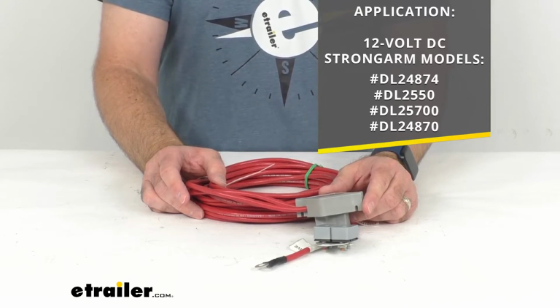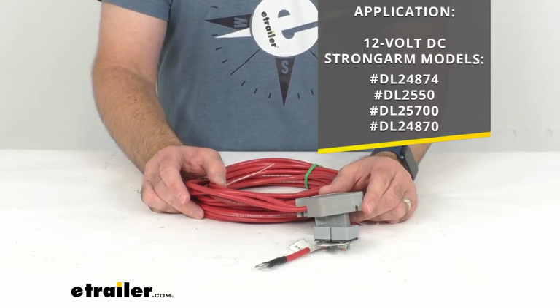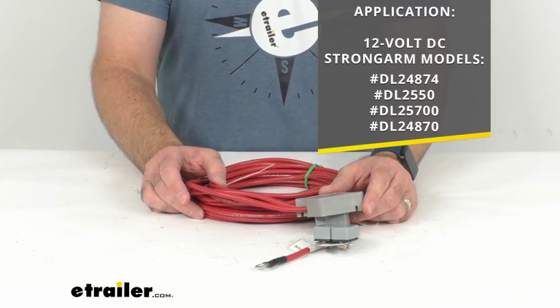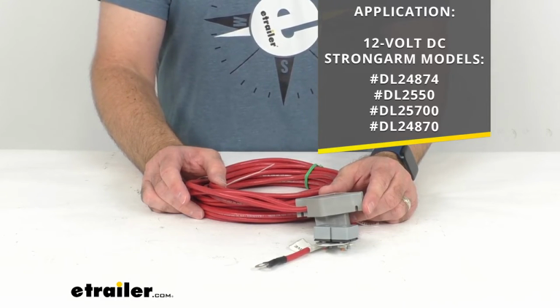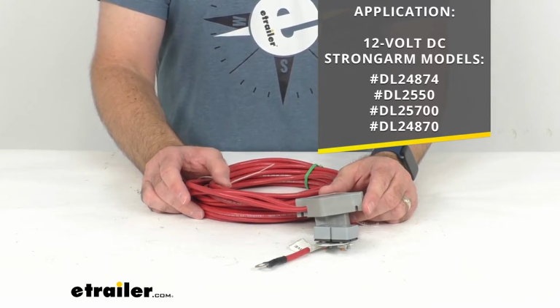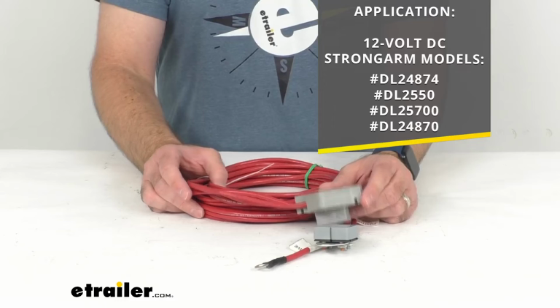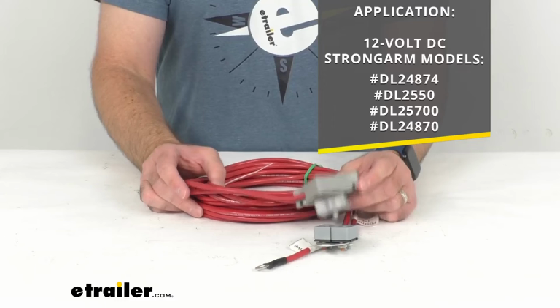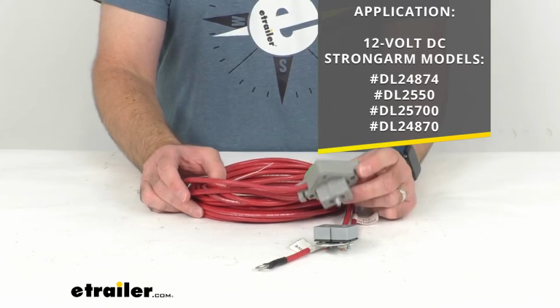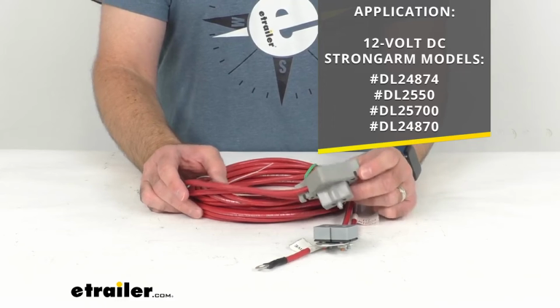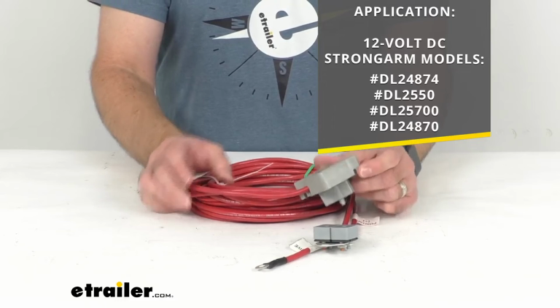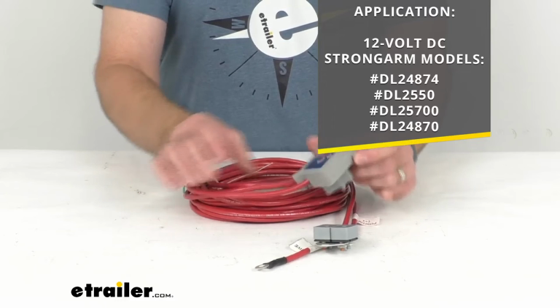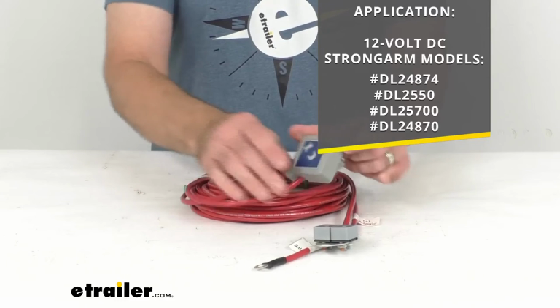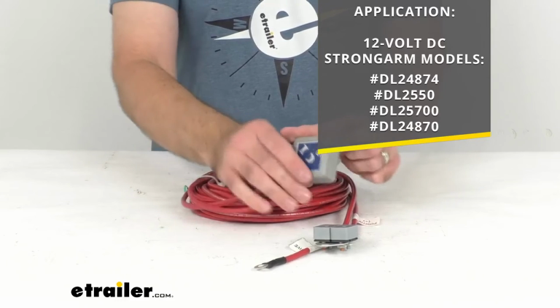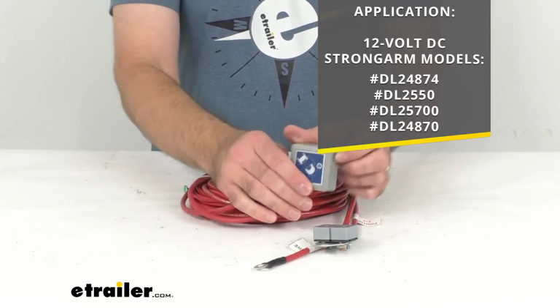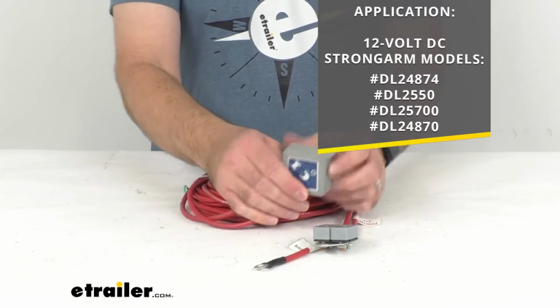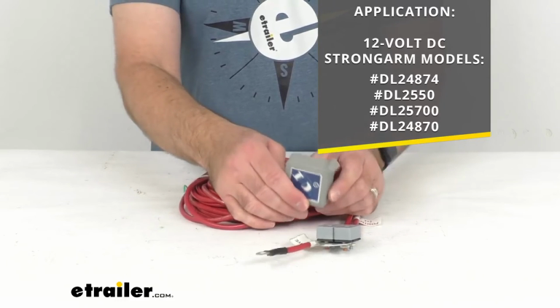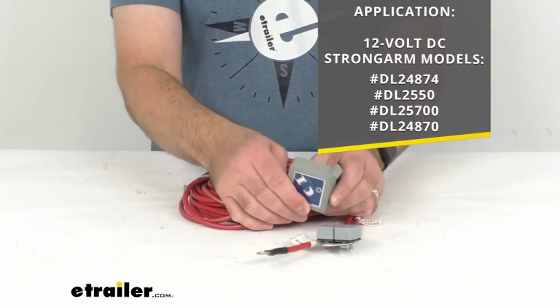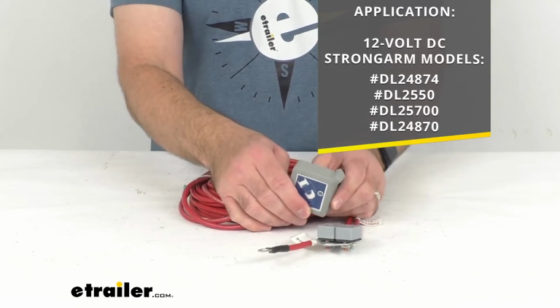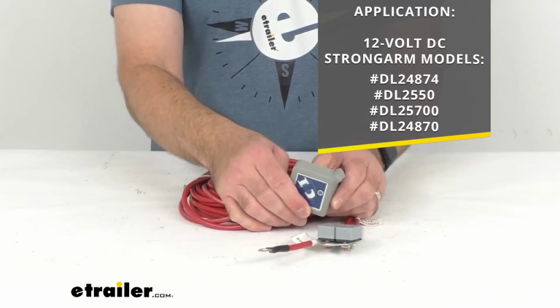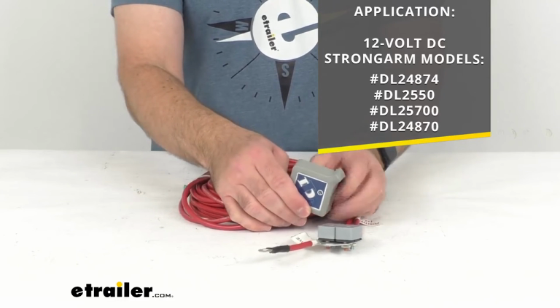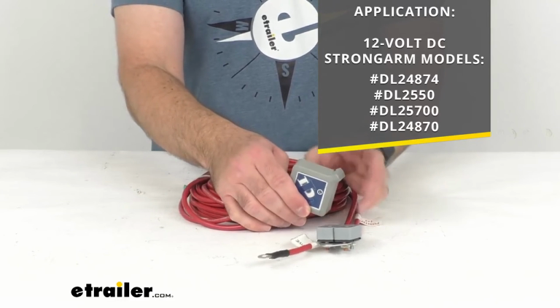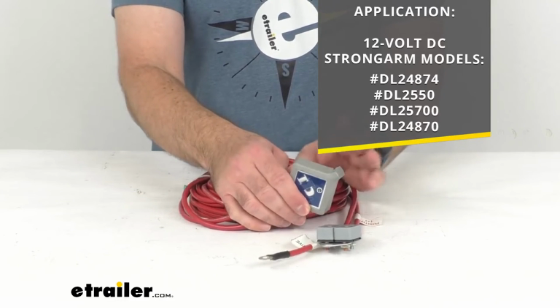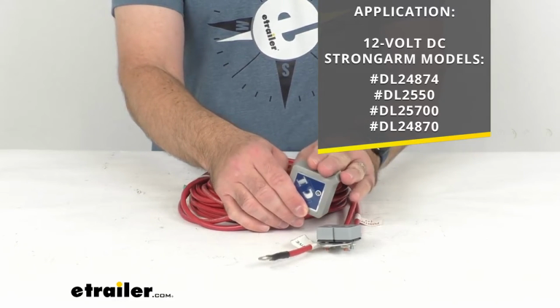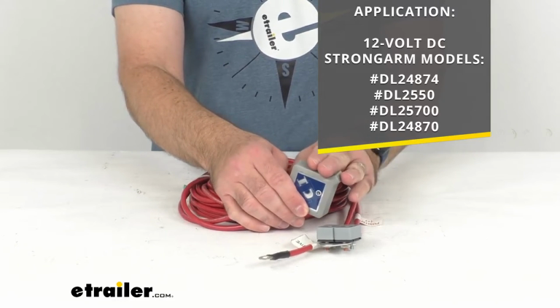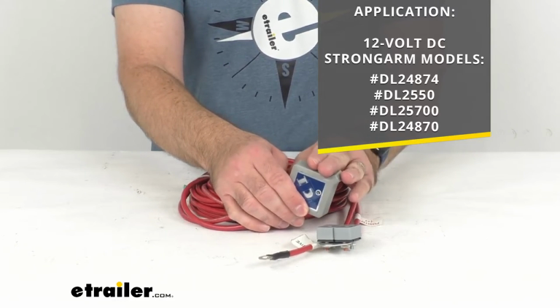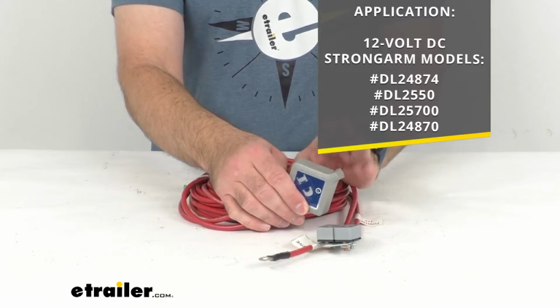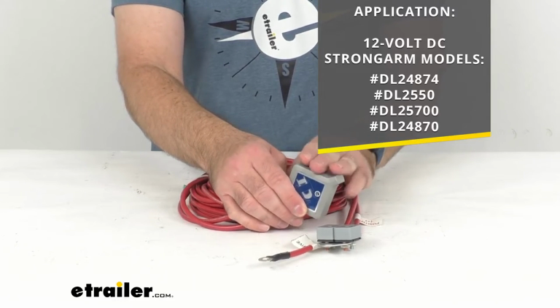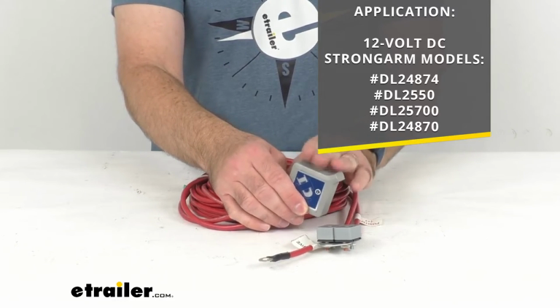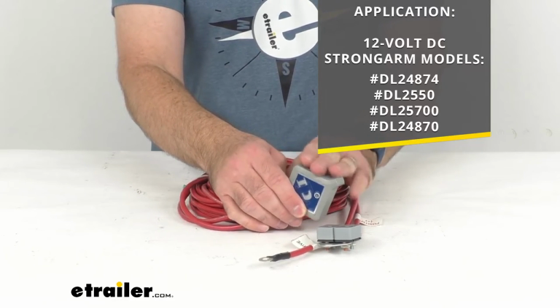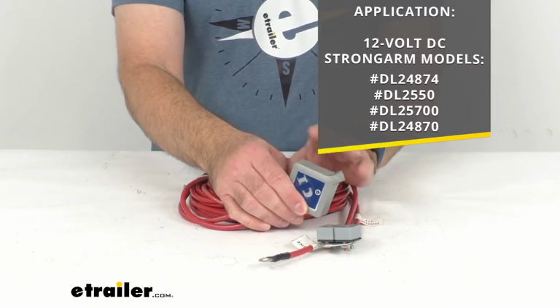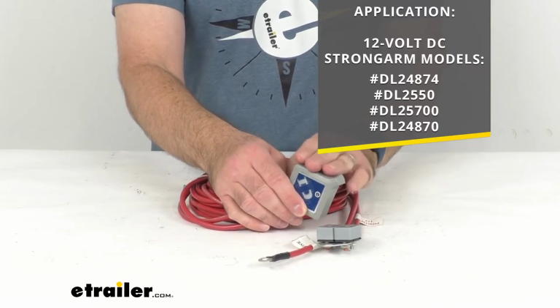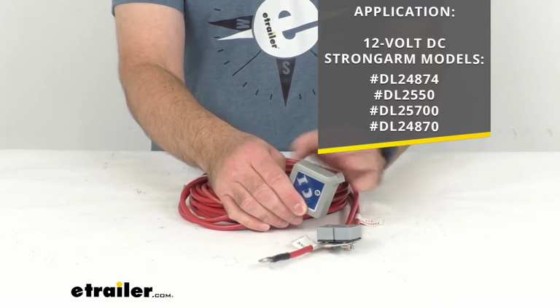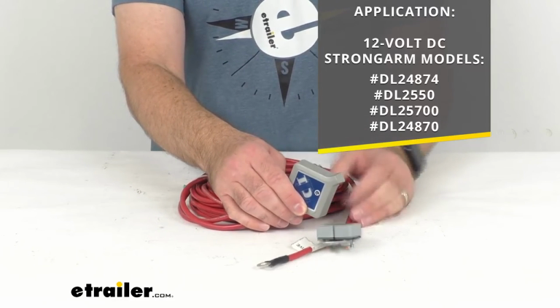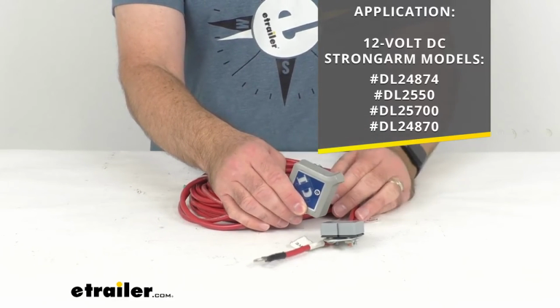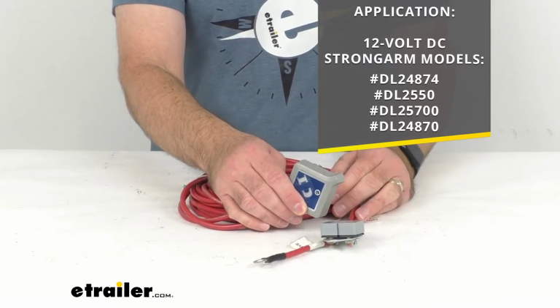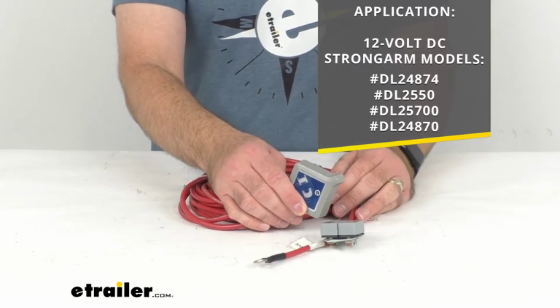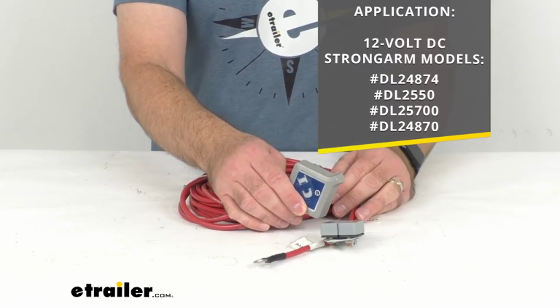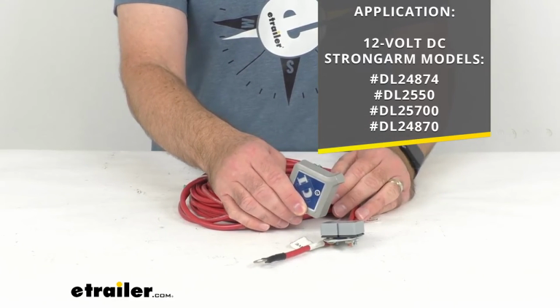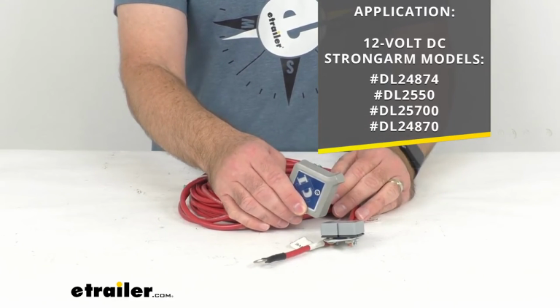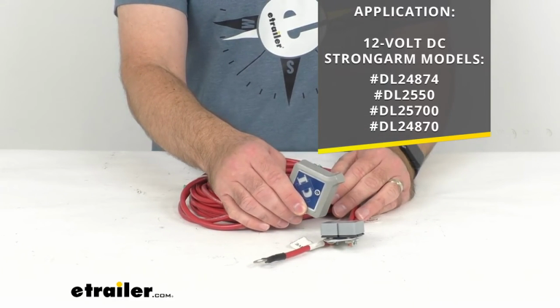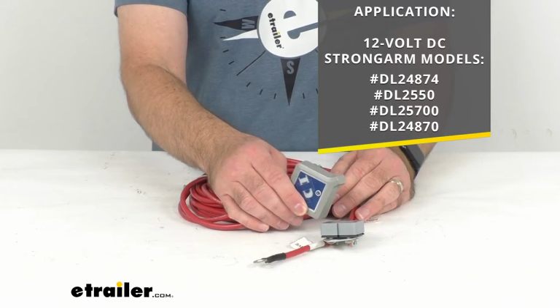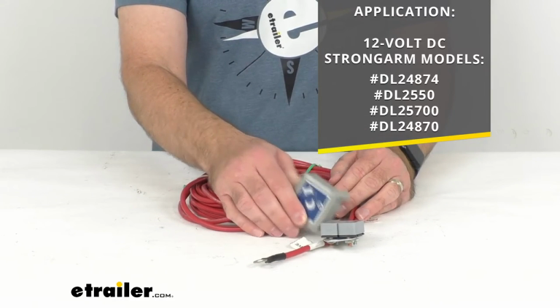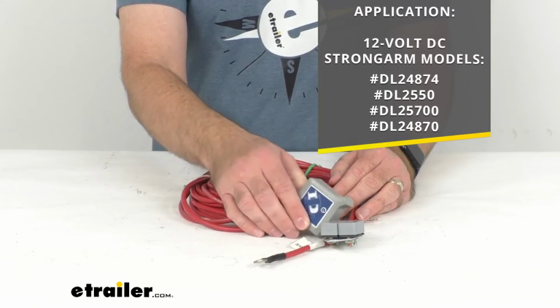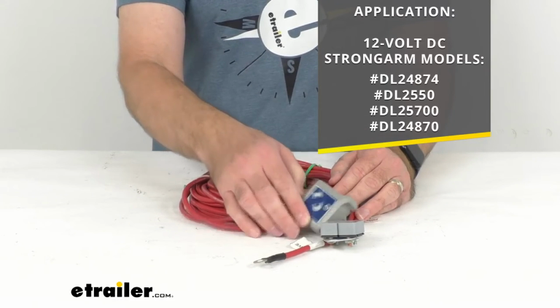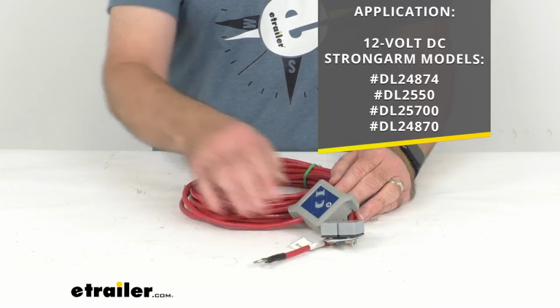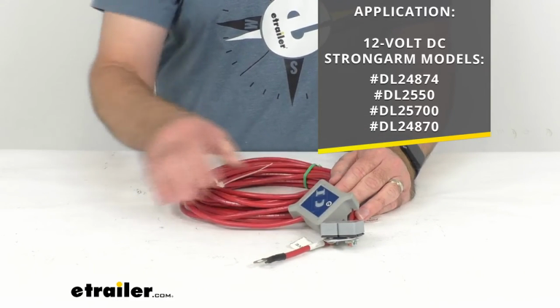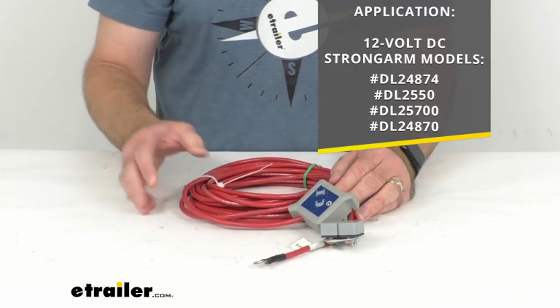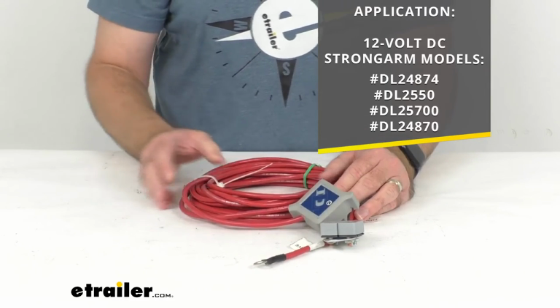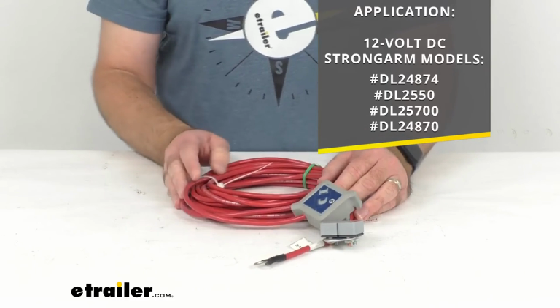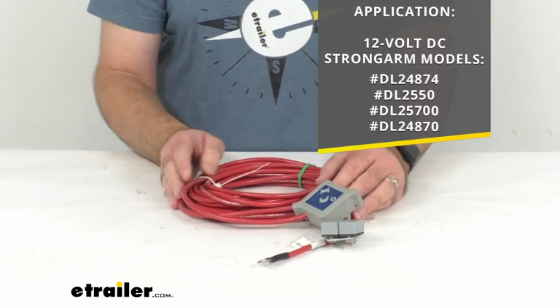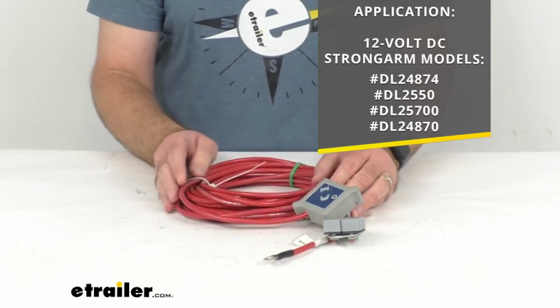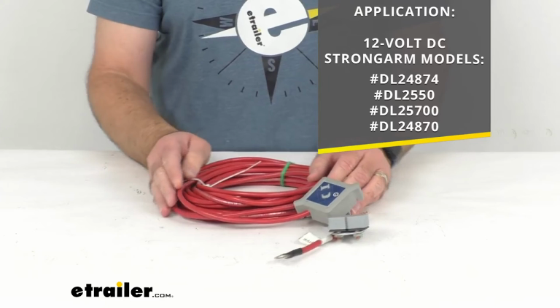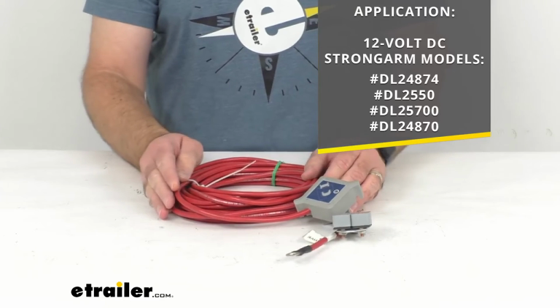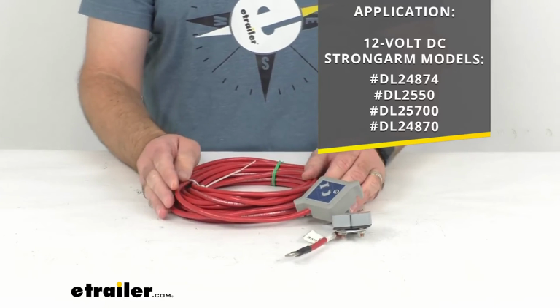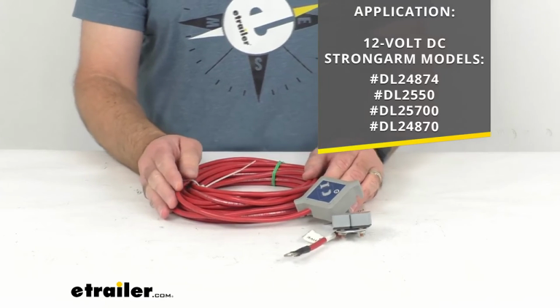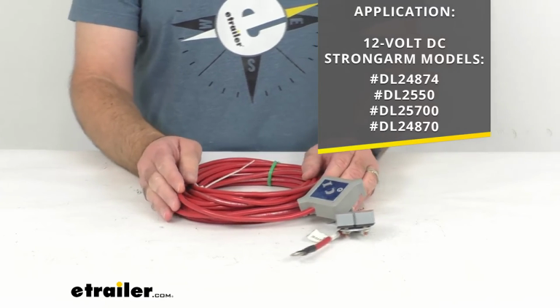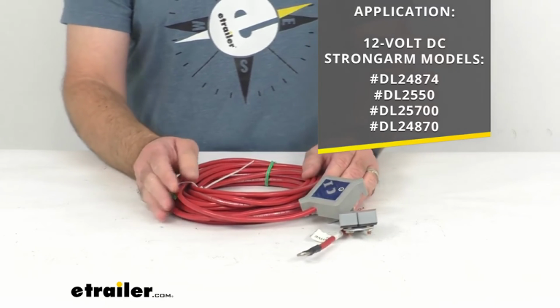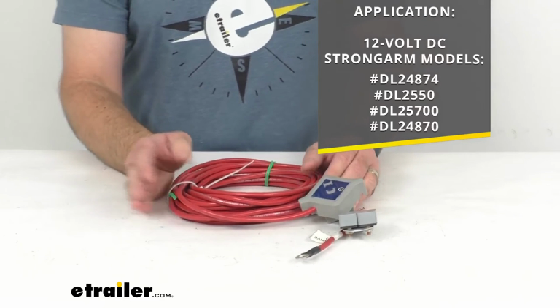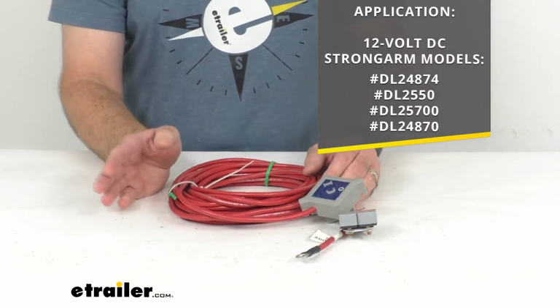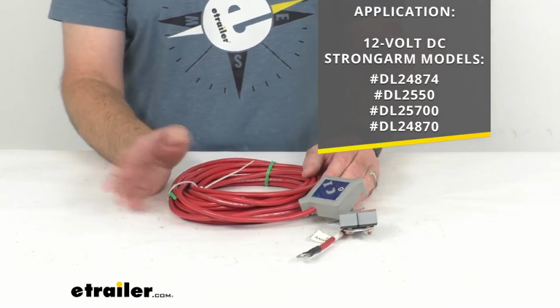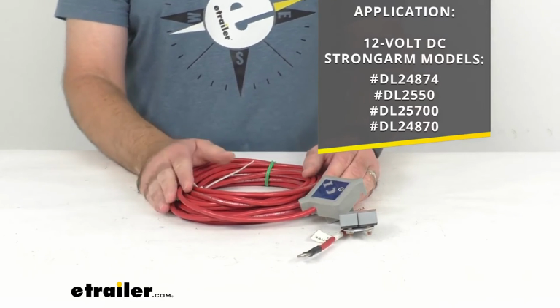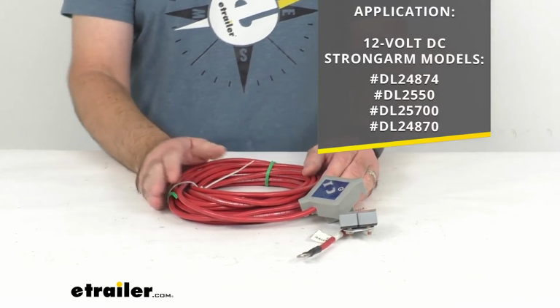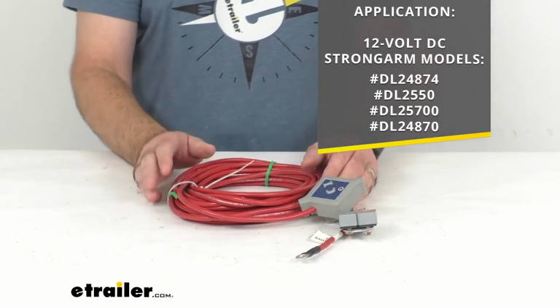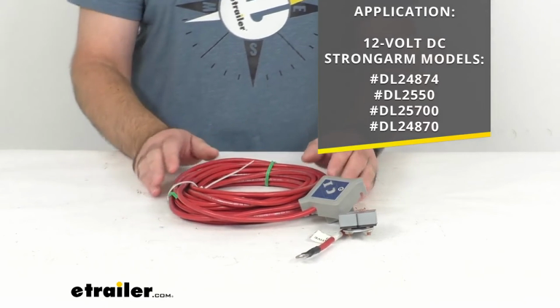Because this is a direct replacement from Dutton Lanson, you can have the confidence that it's going to work with those Strong Arm winches.